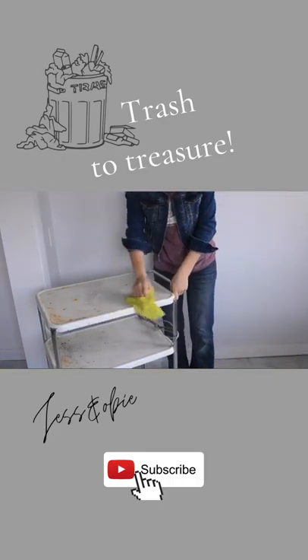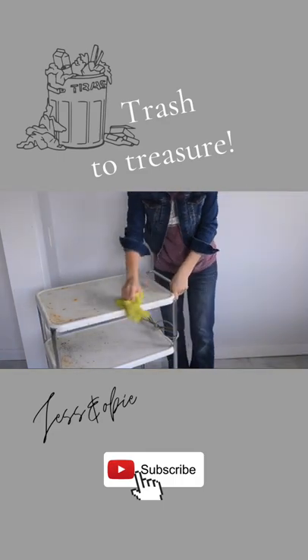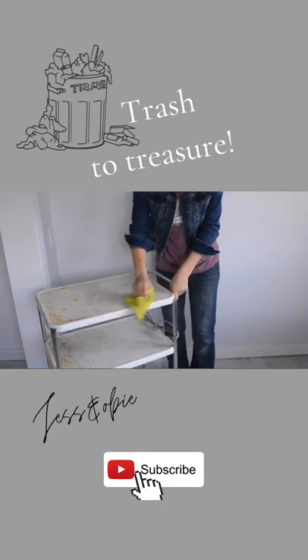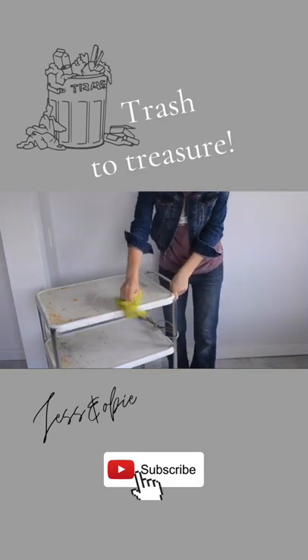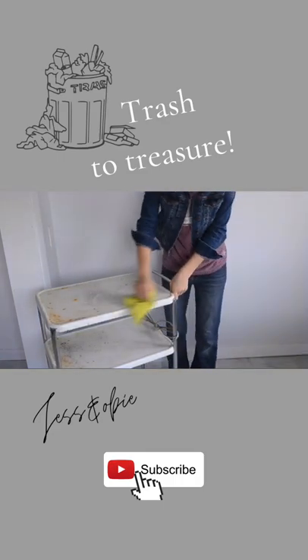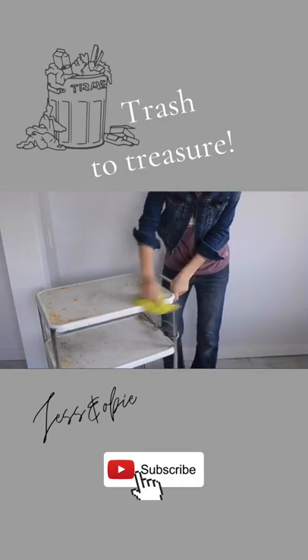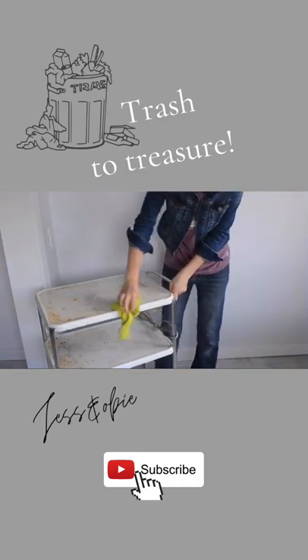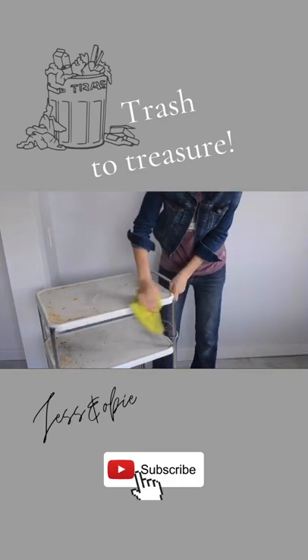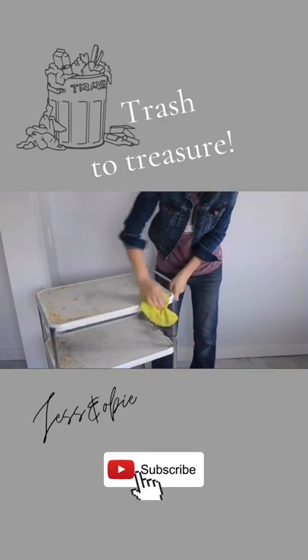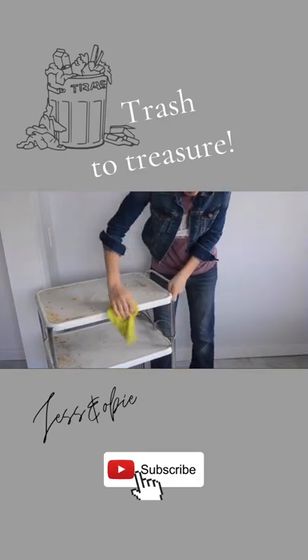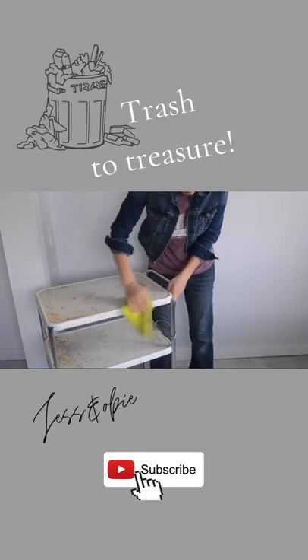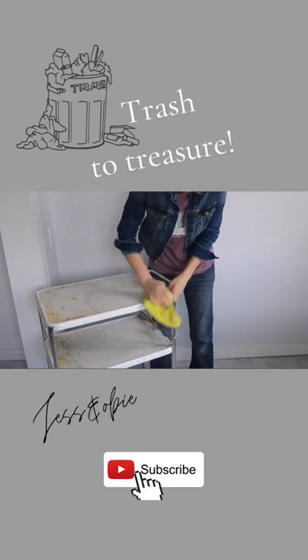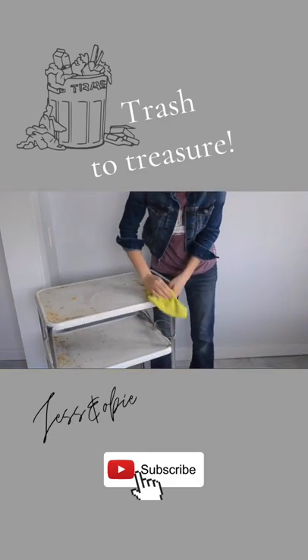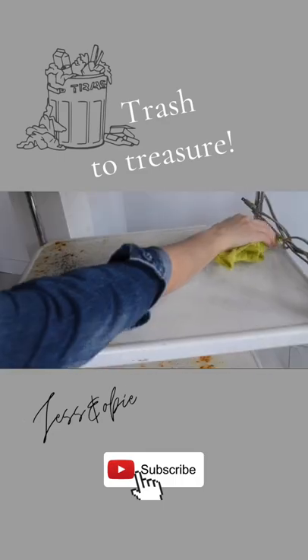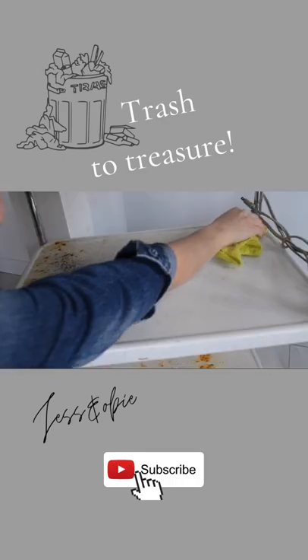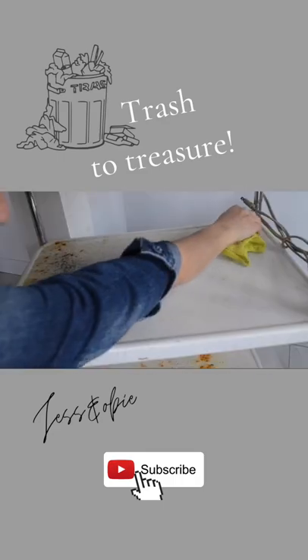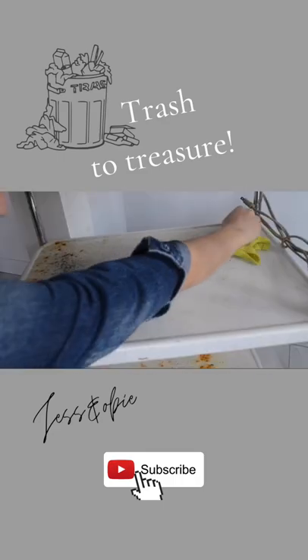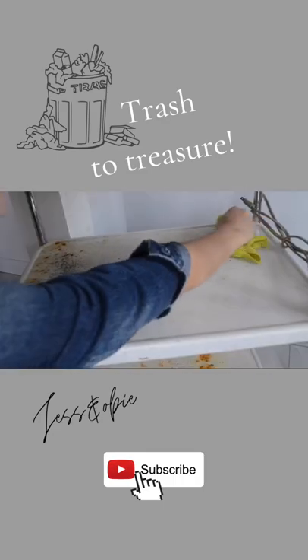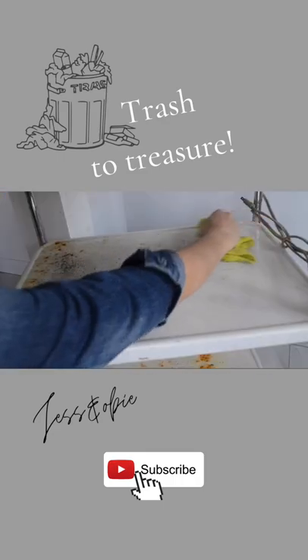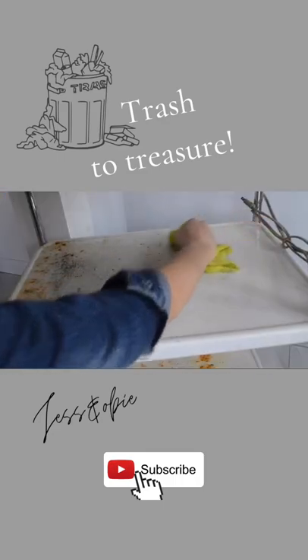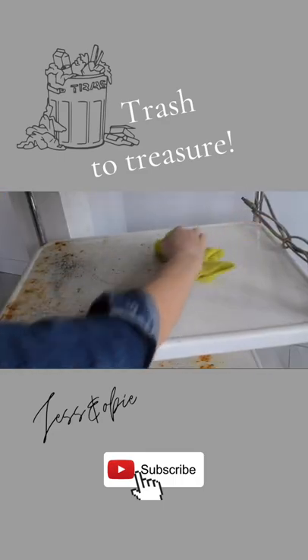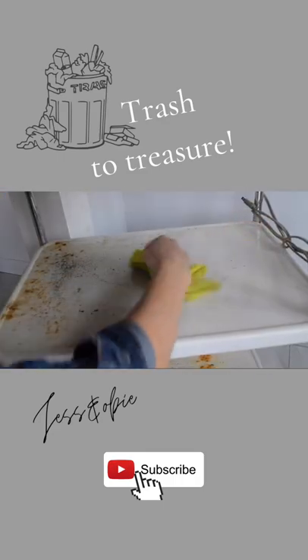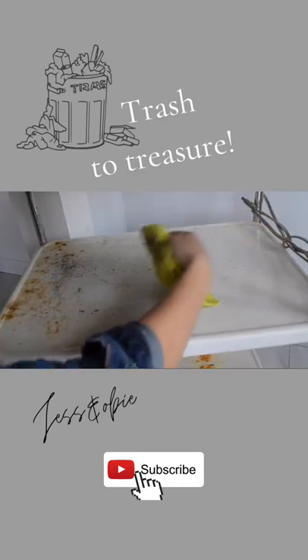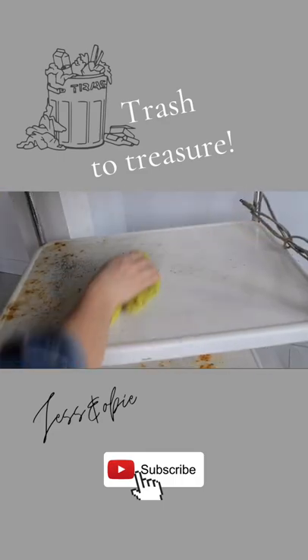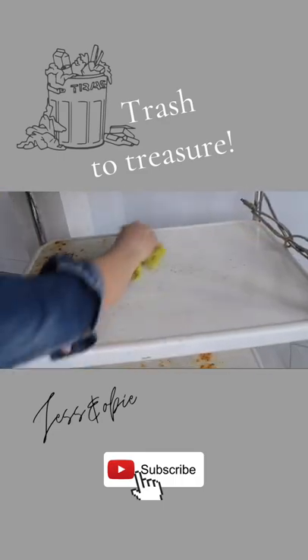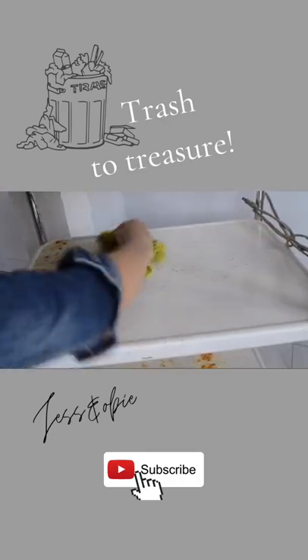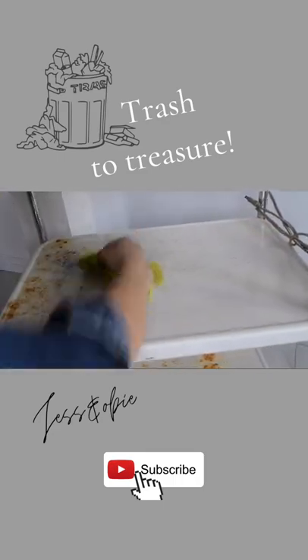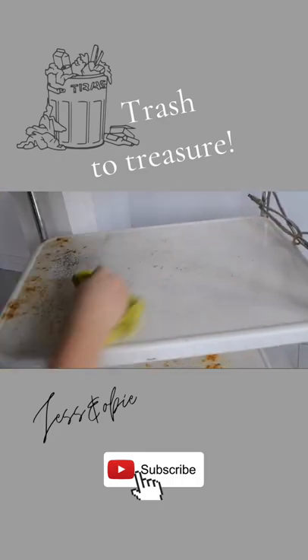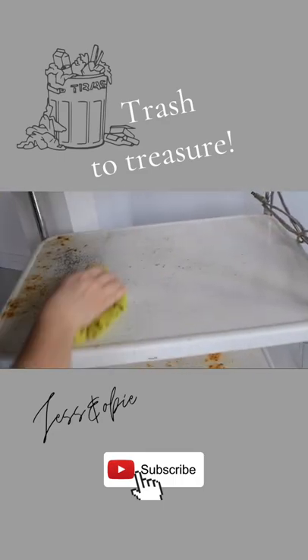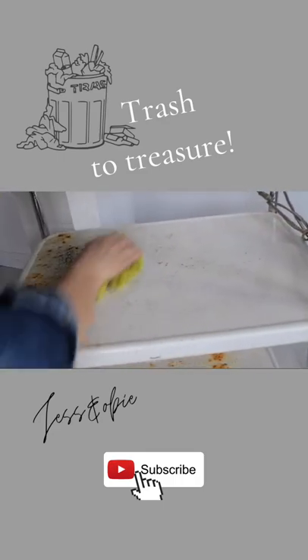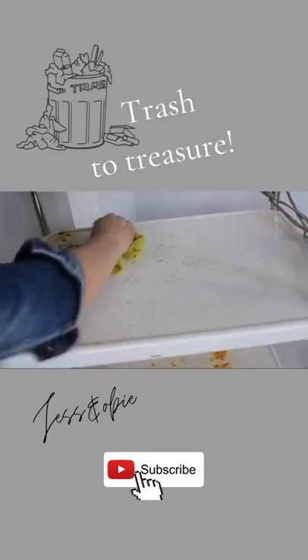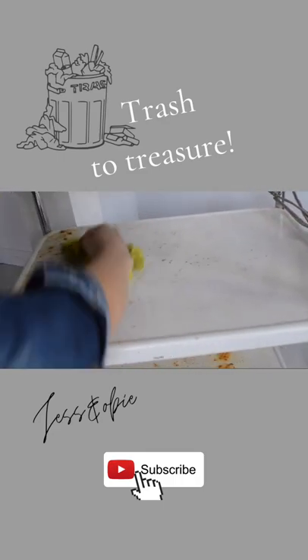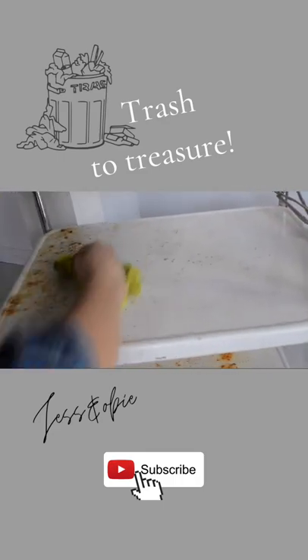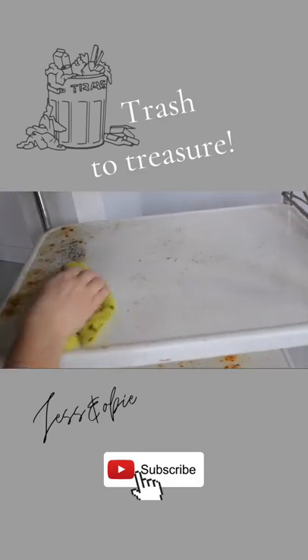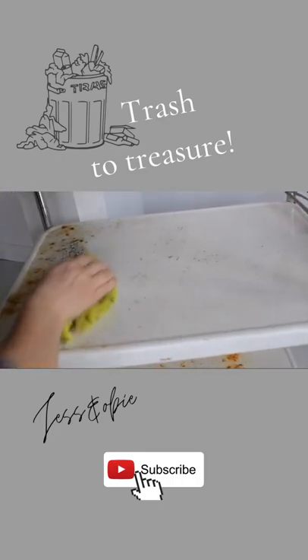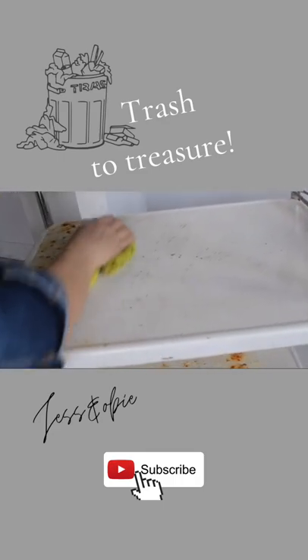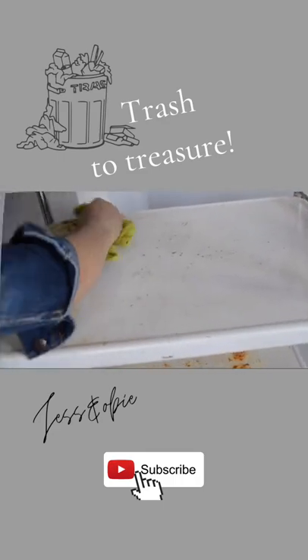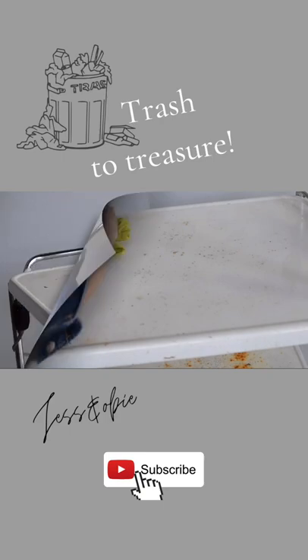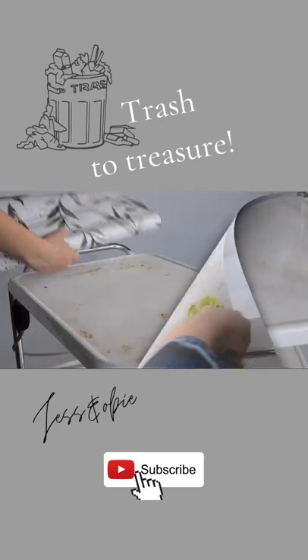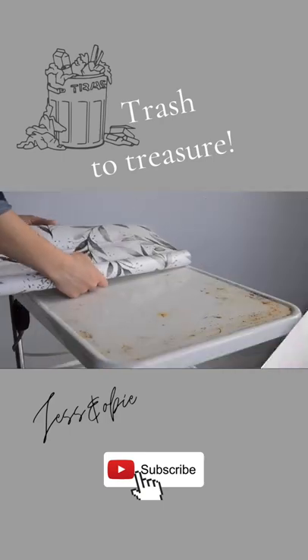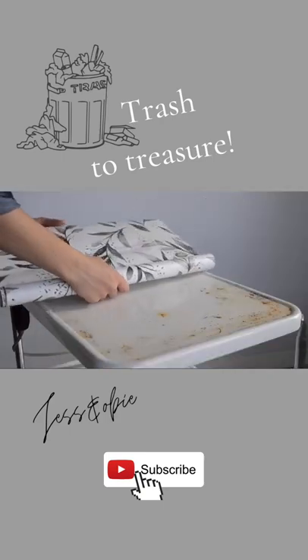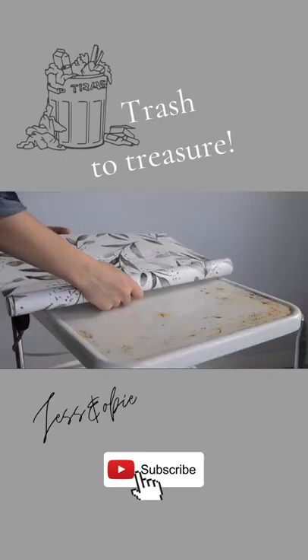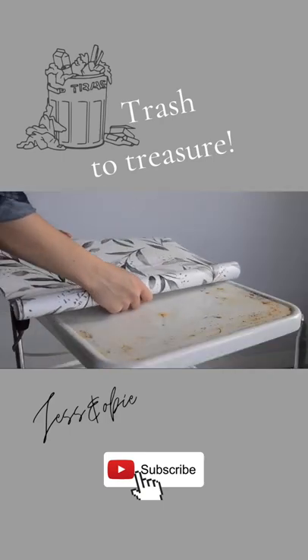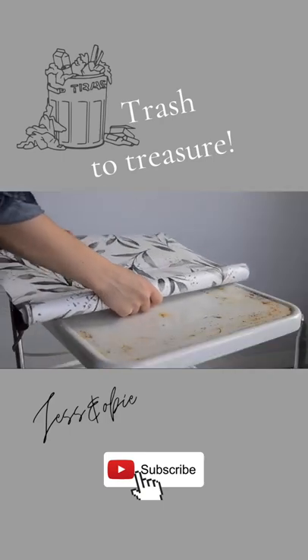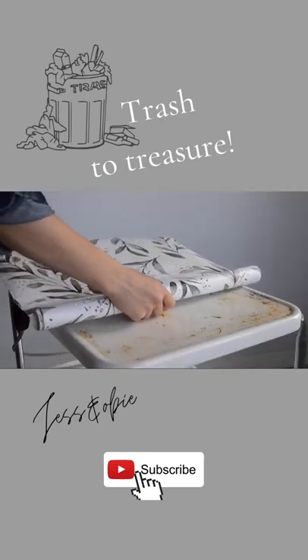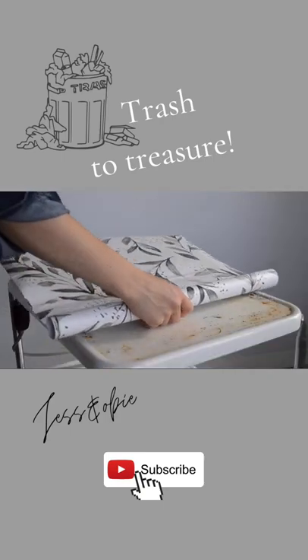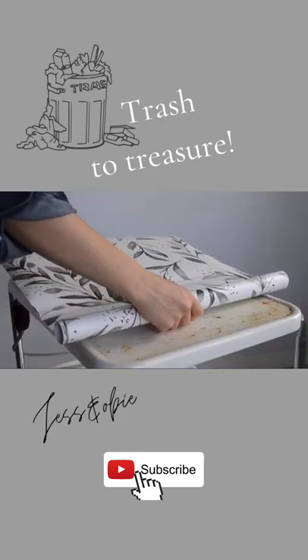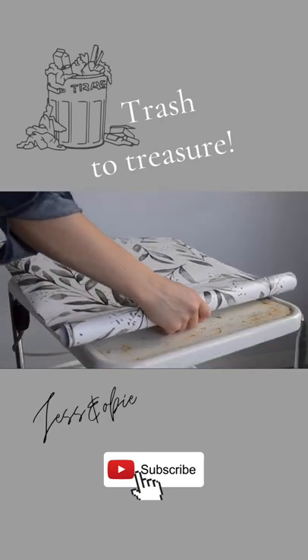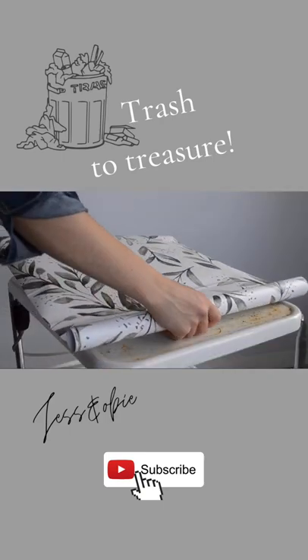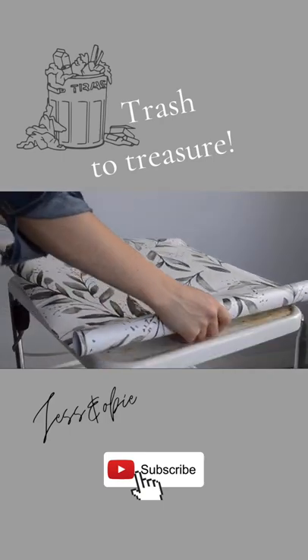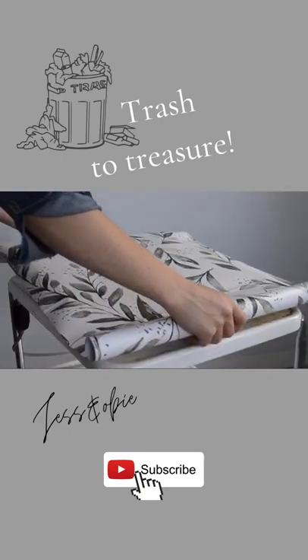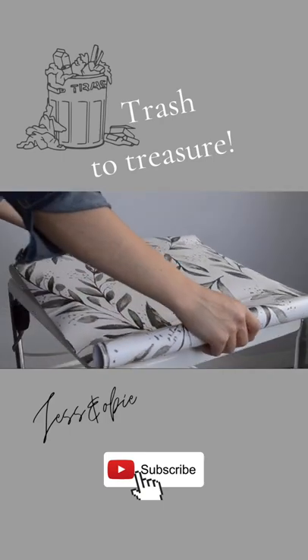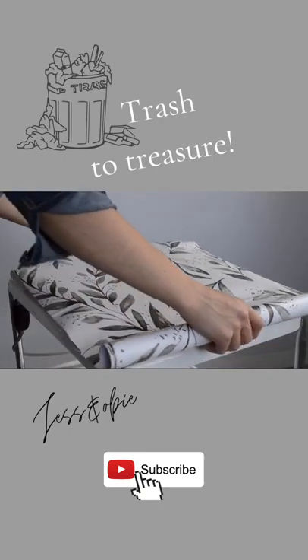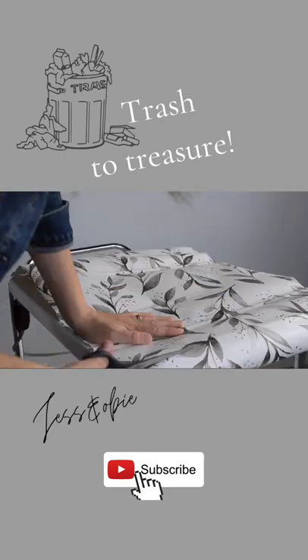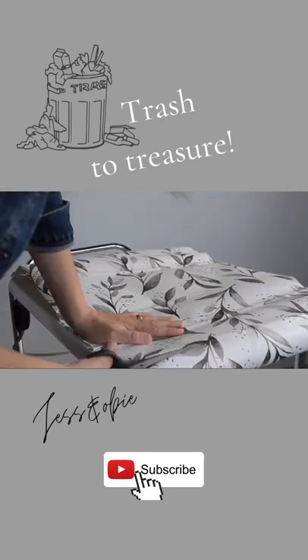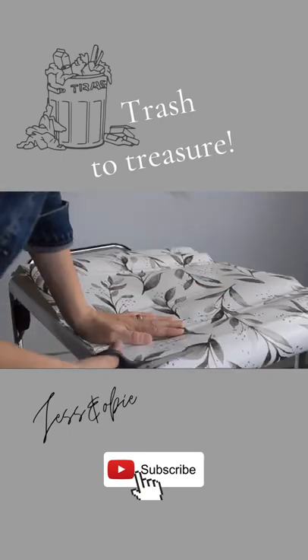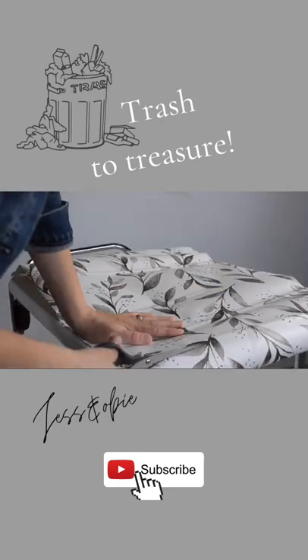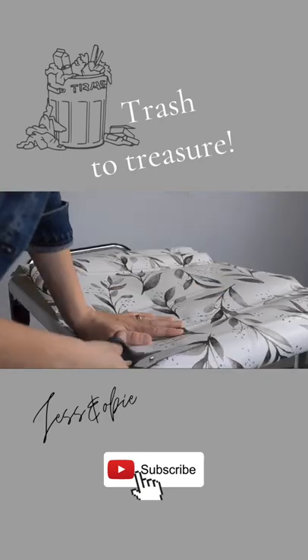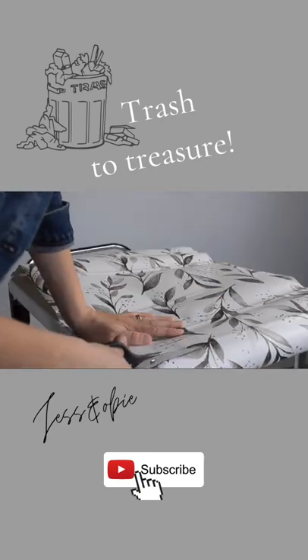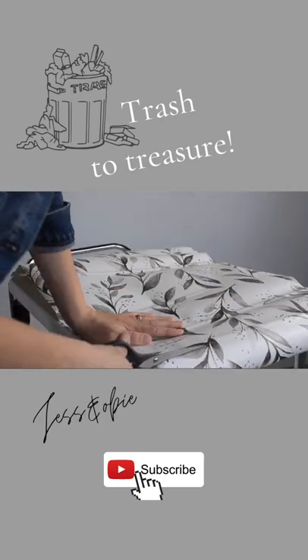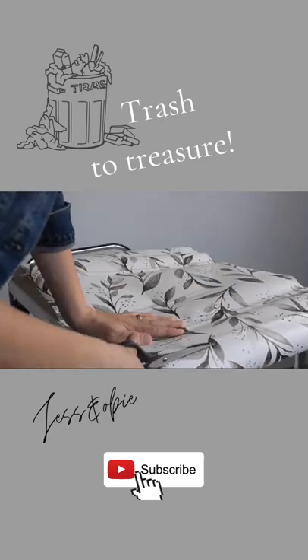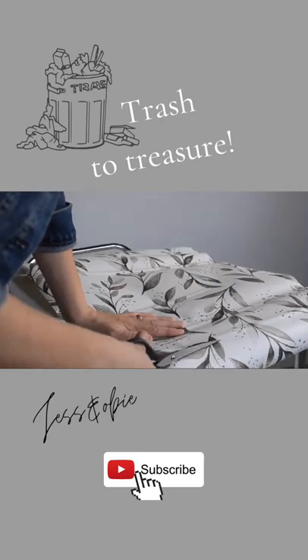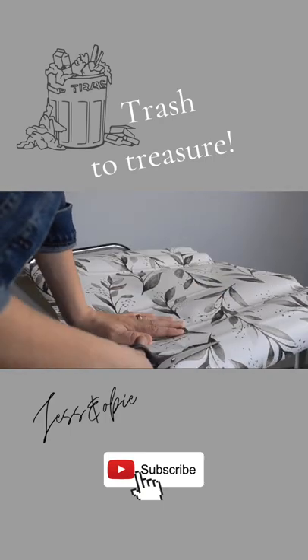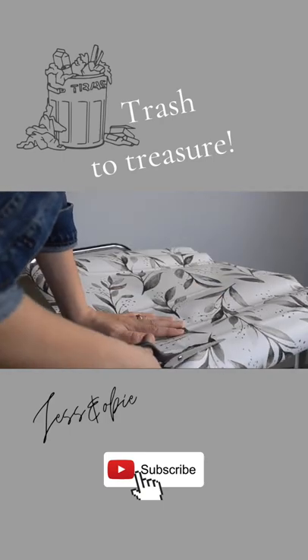So first off, I gave it a thorough cleaning, and then using this contact paper that I bought off of Amazon, I lined the shelves with this pretty paper.